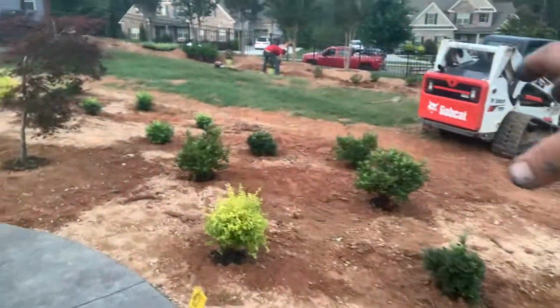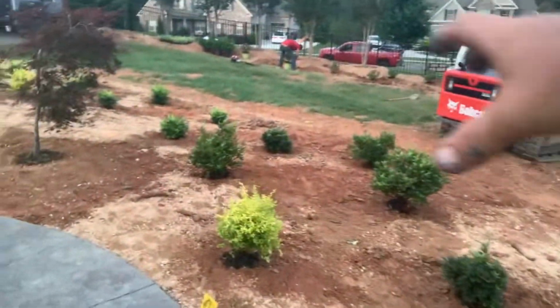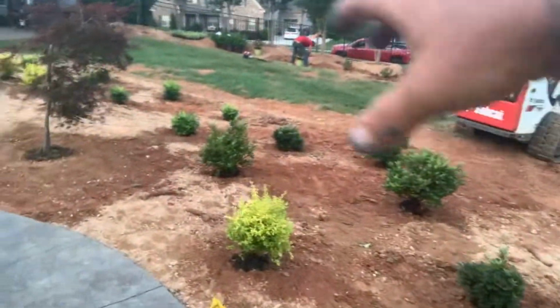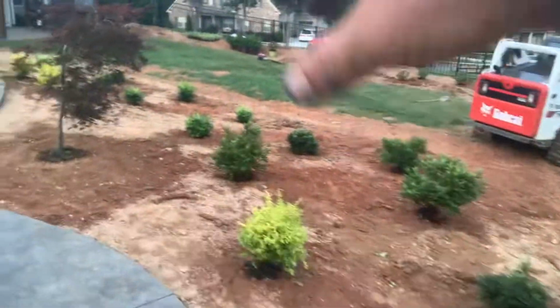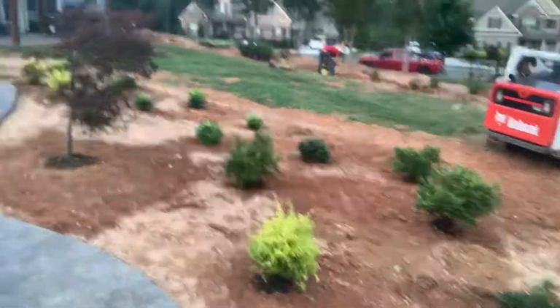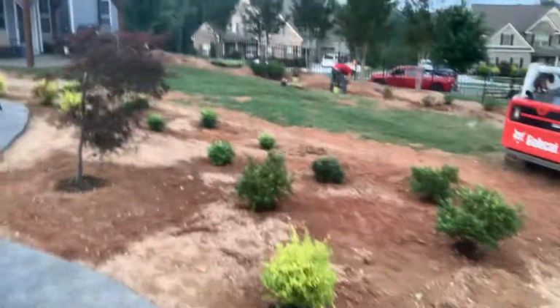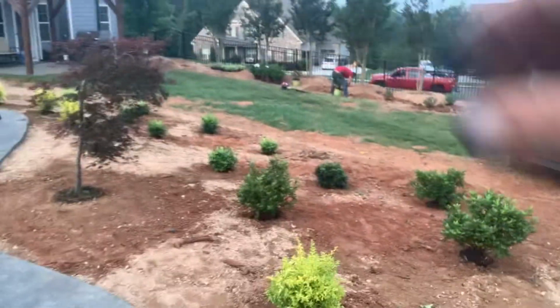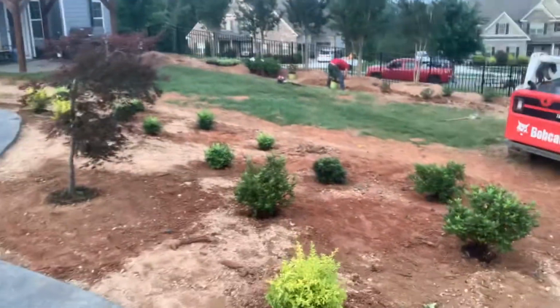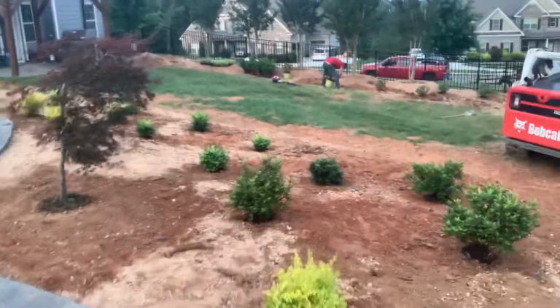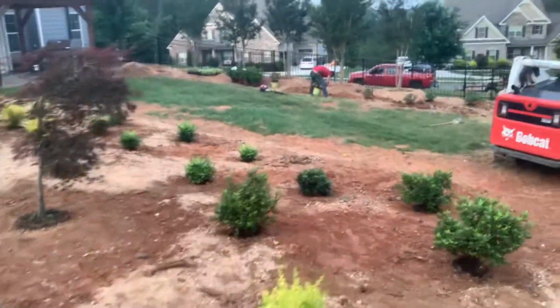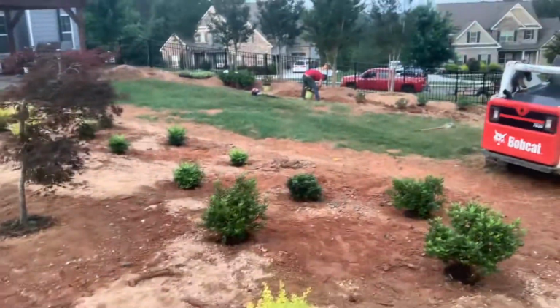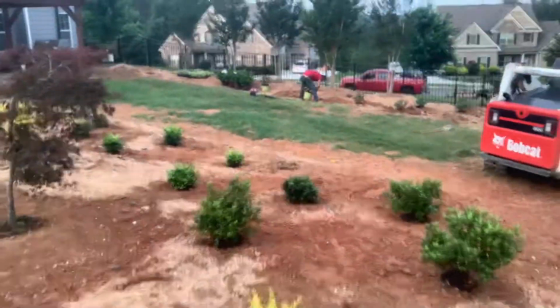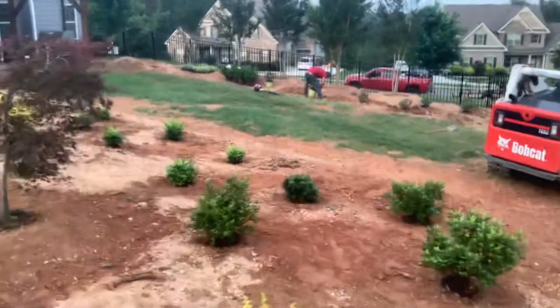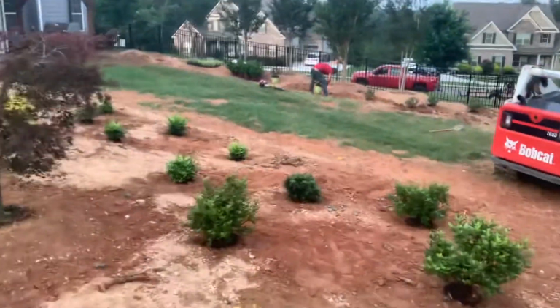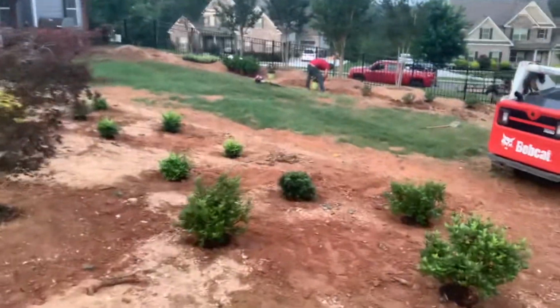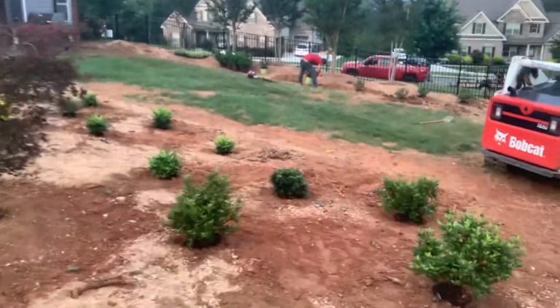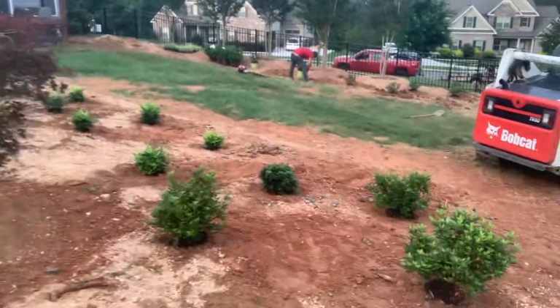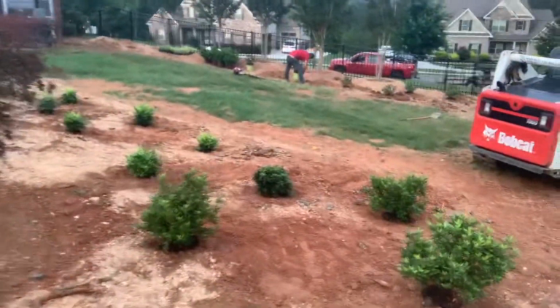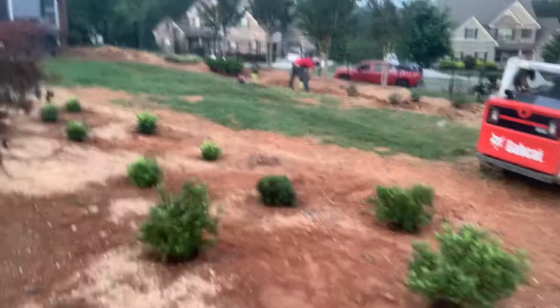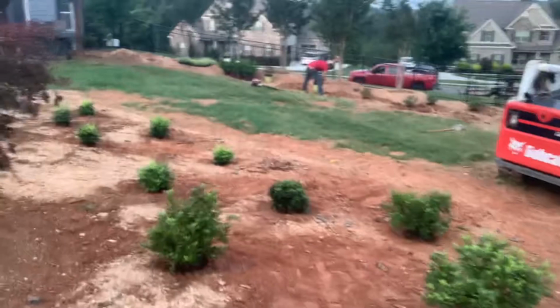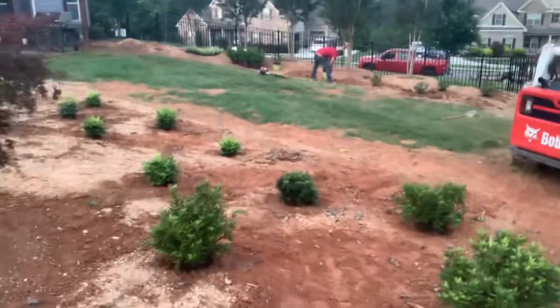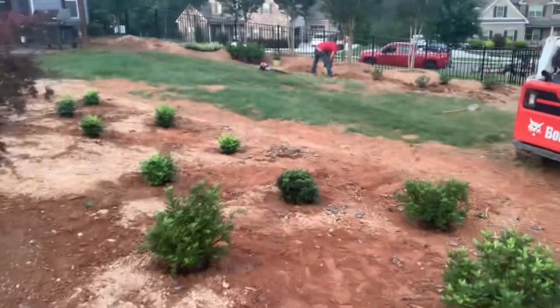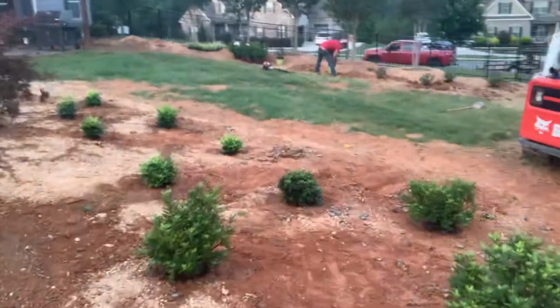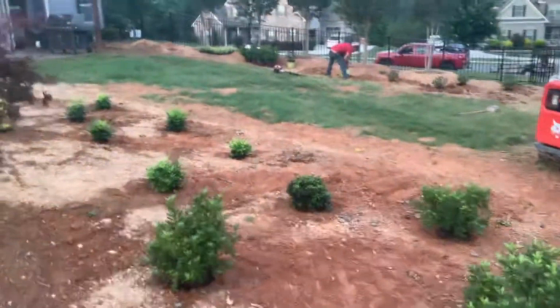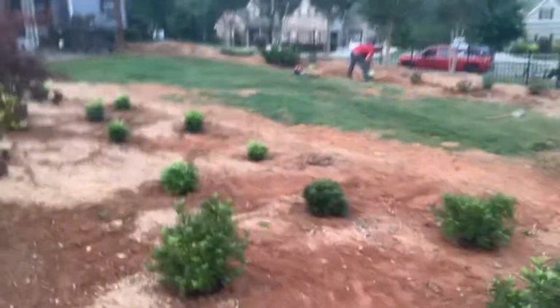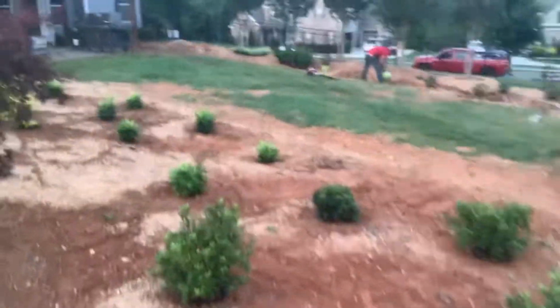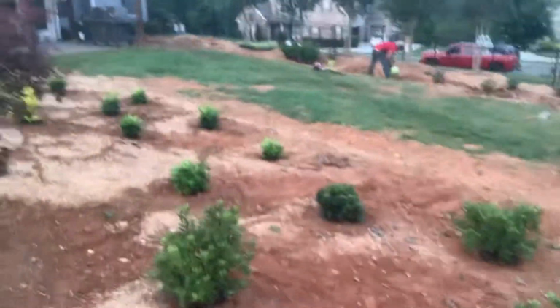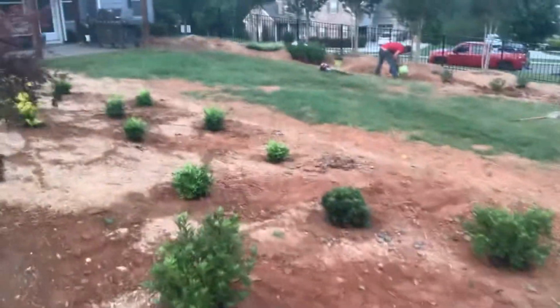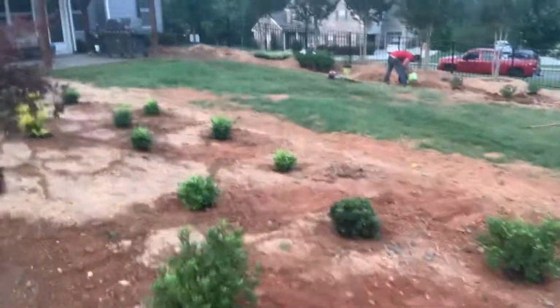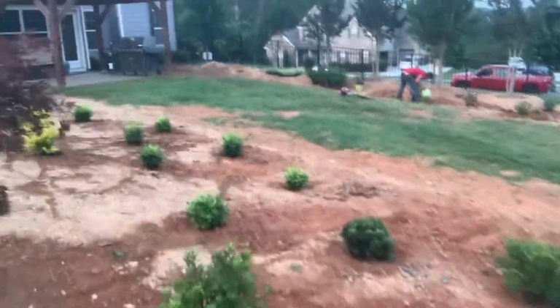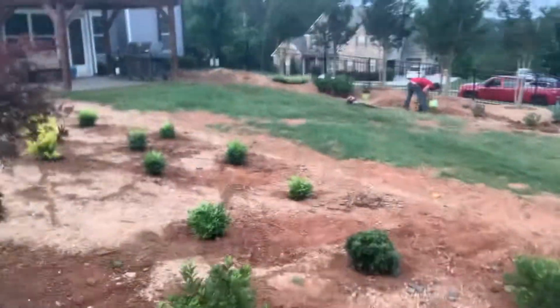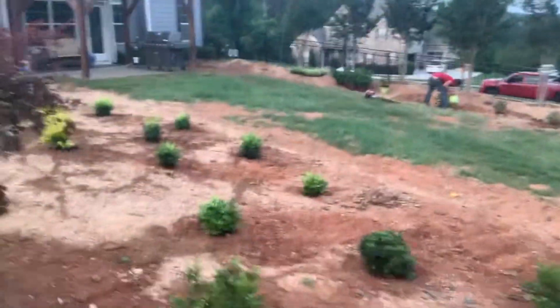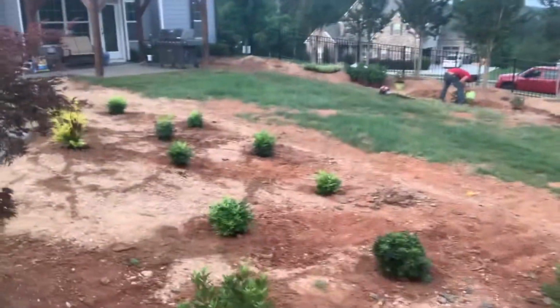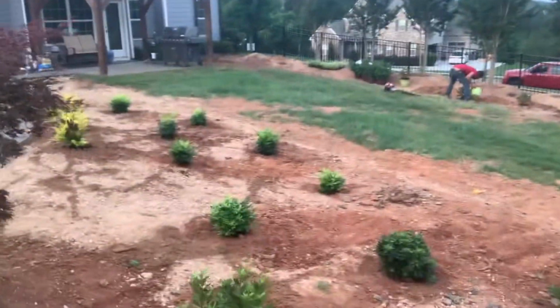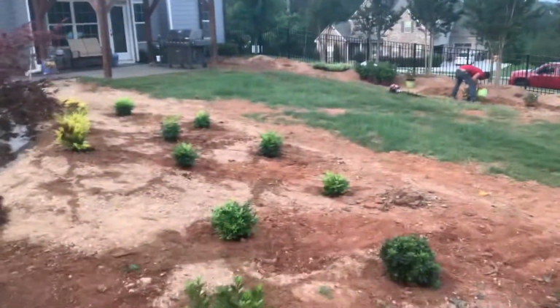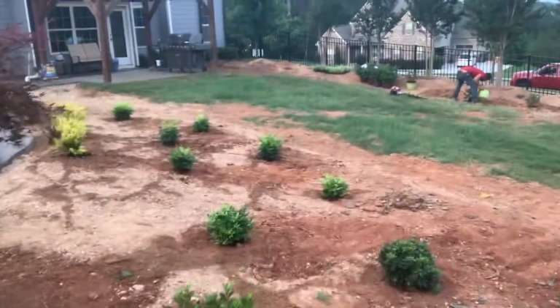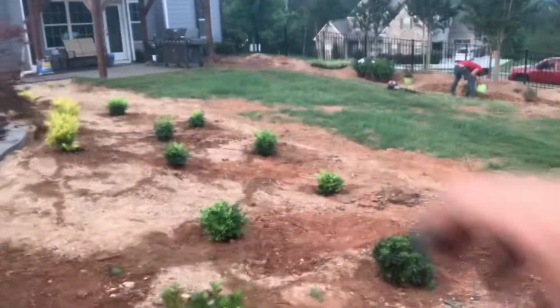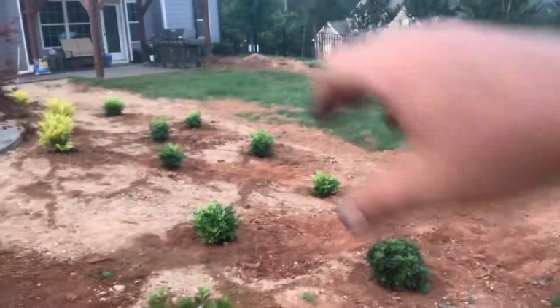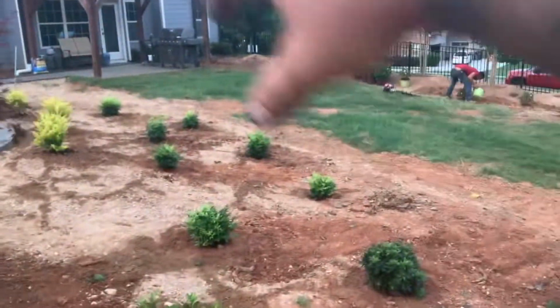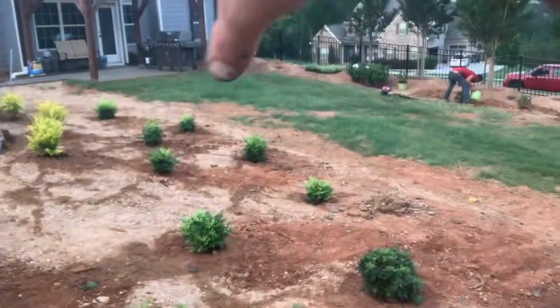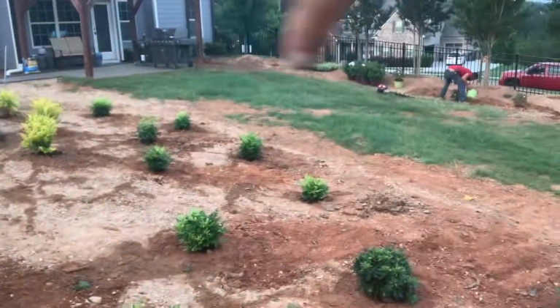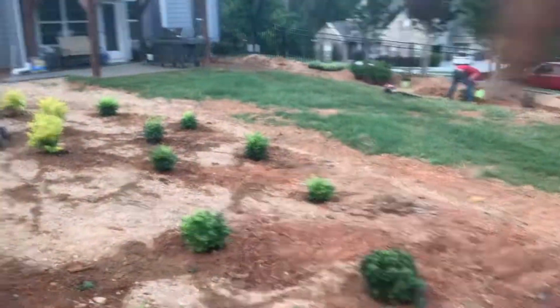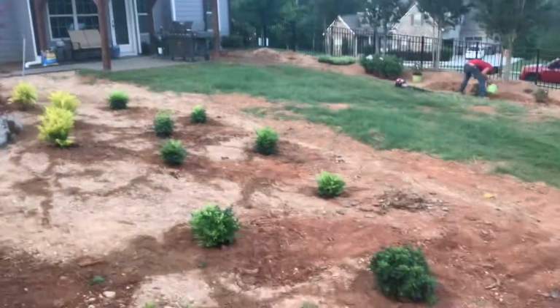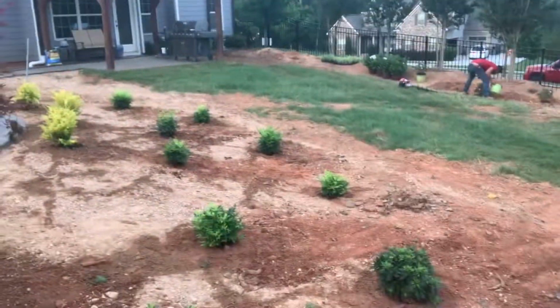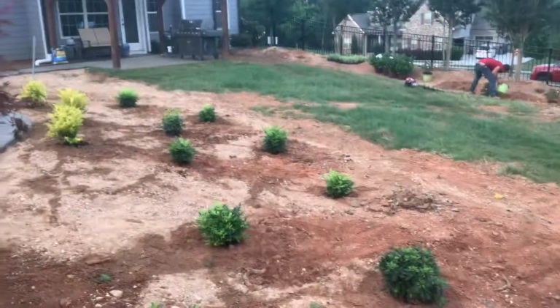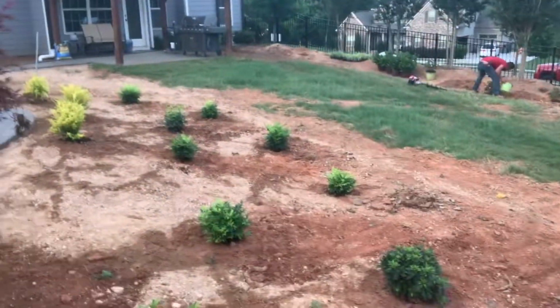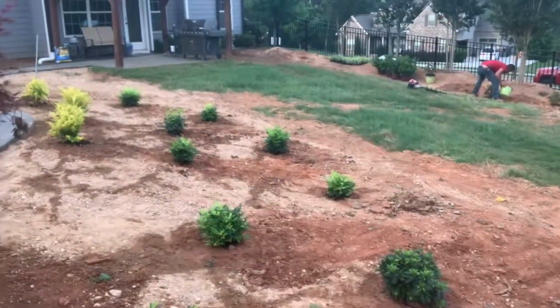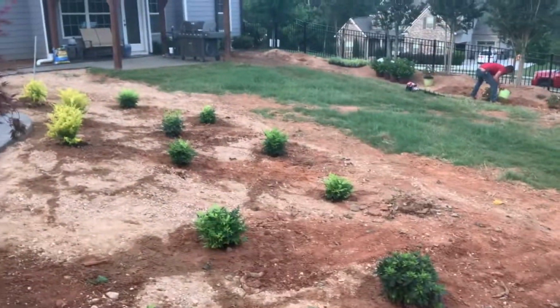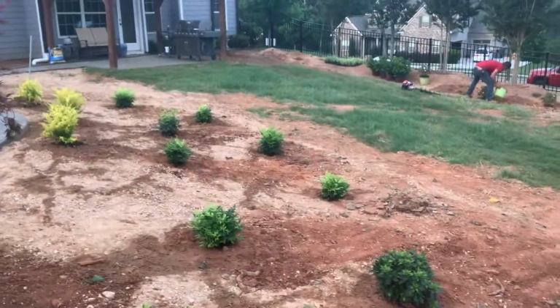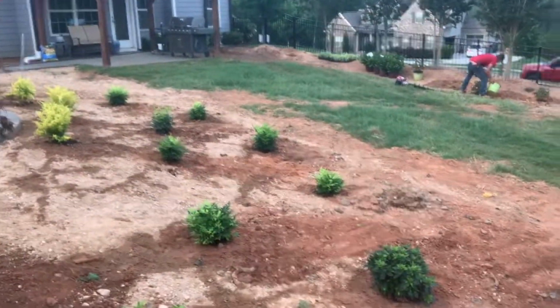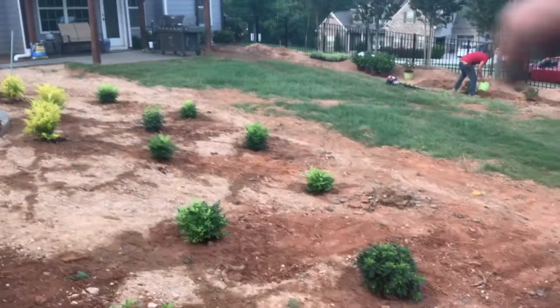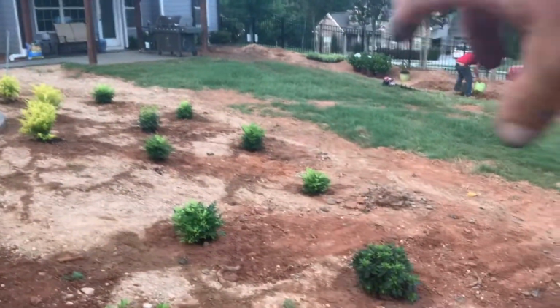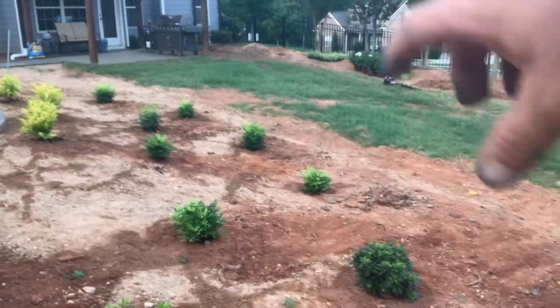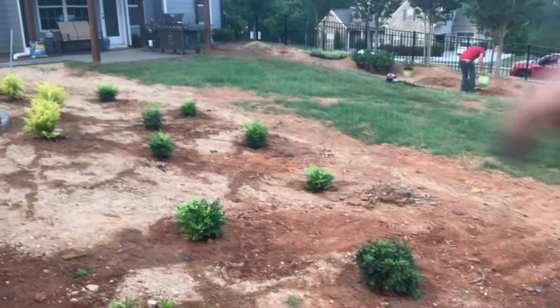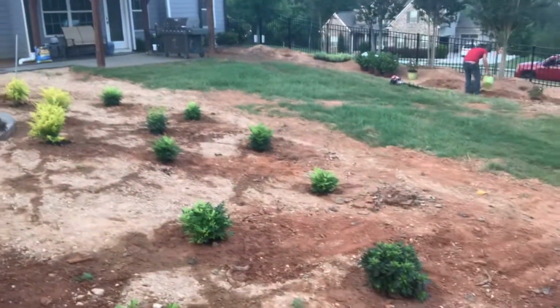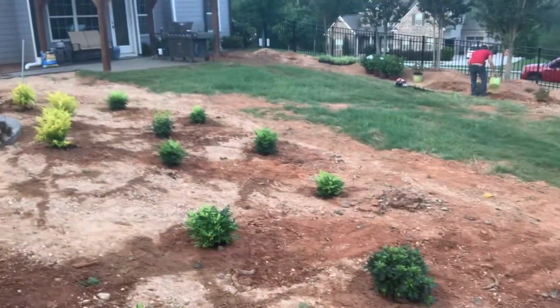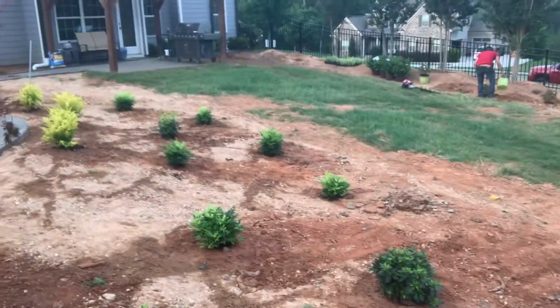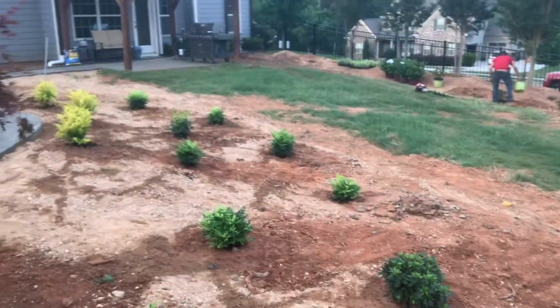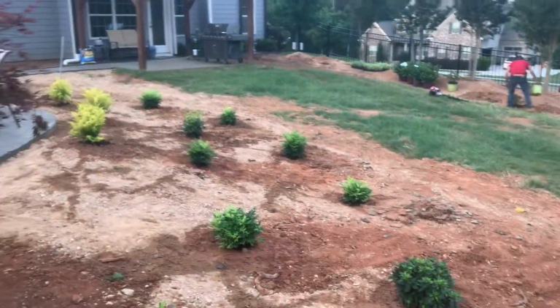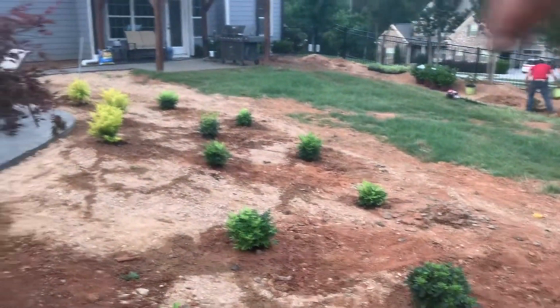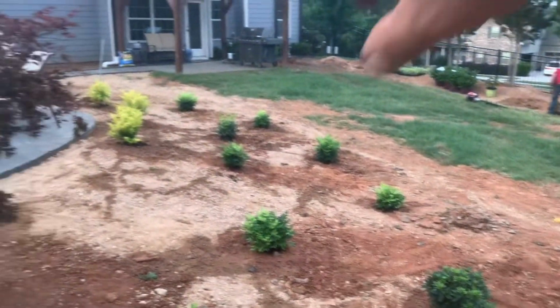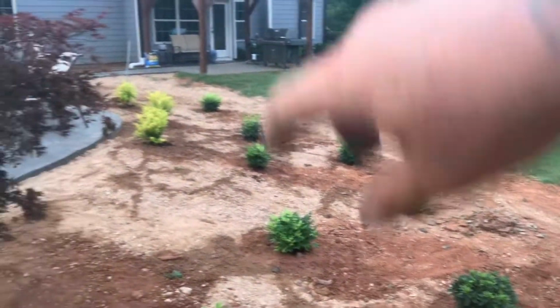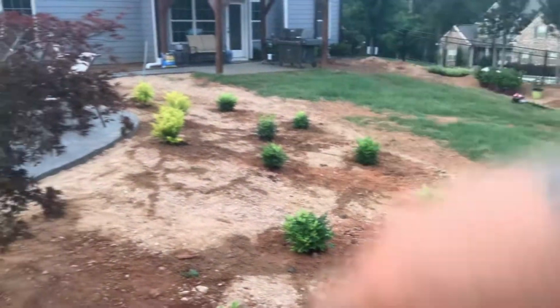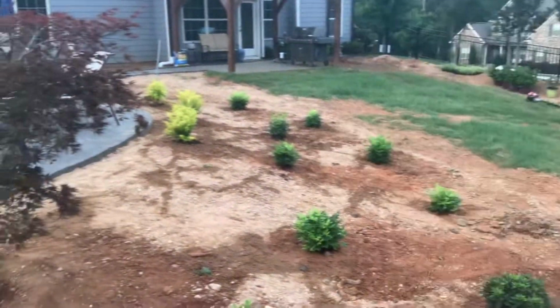I think I'm just gonna pull it all out — actually I know I am, made that decision earlier. Just gonna pull all this sod out and resod it.